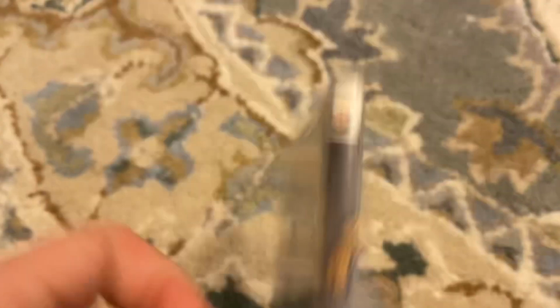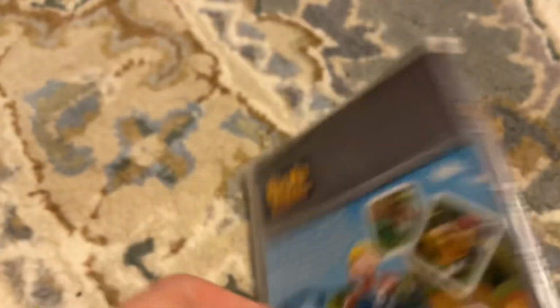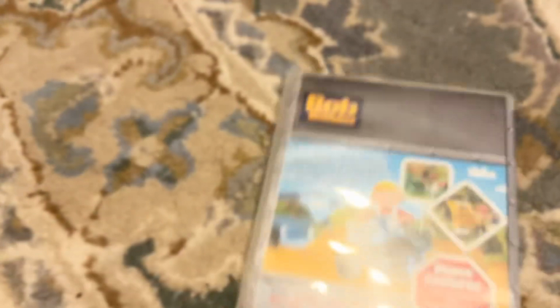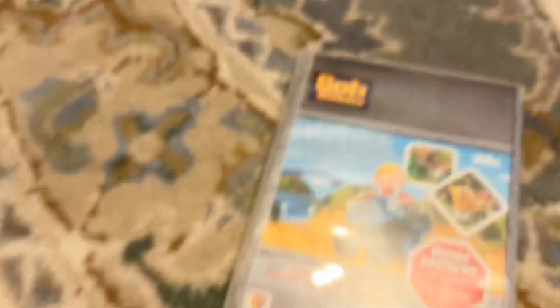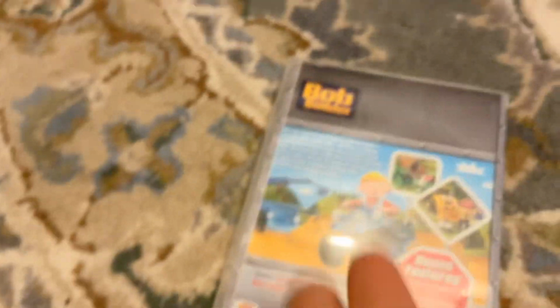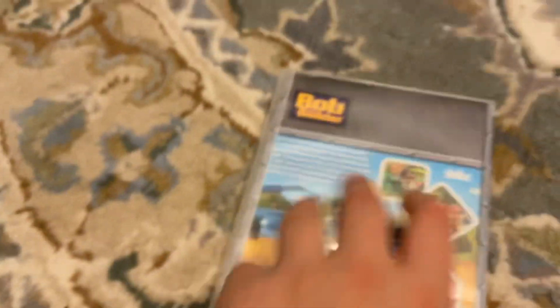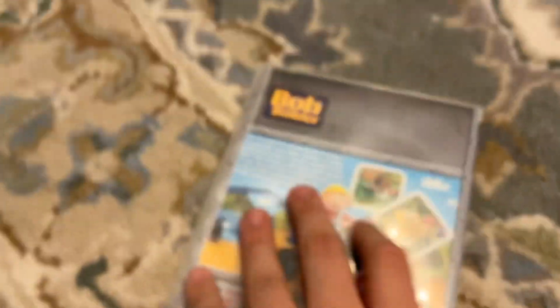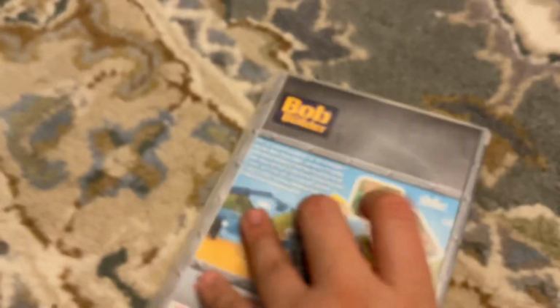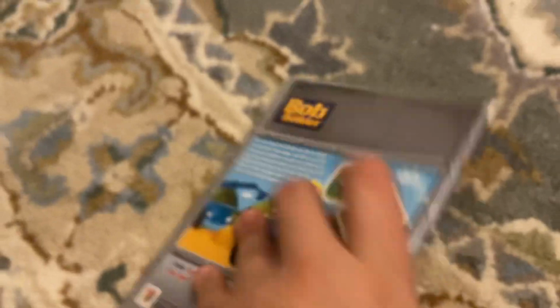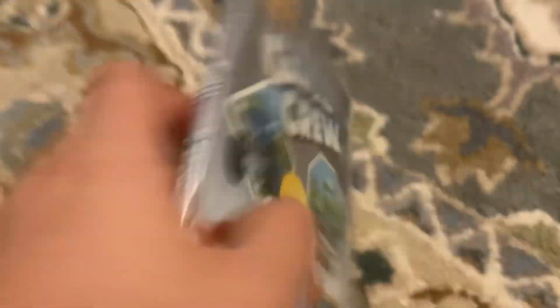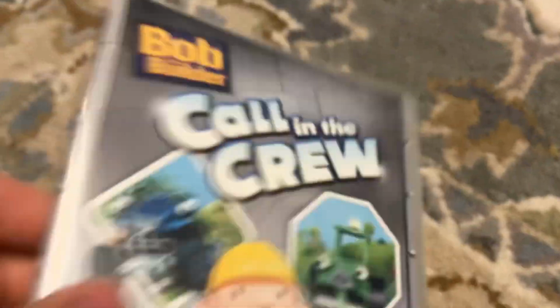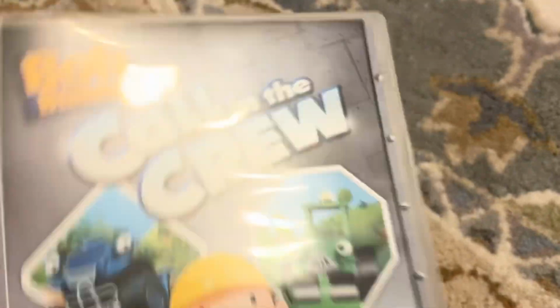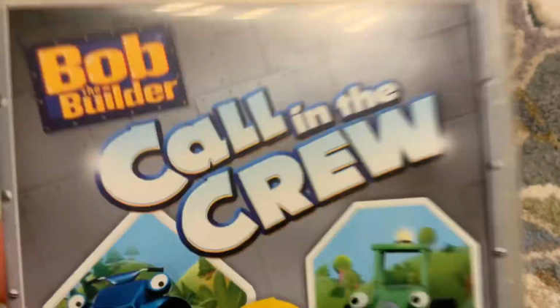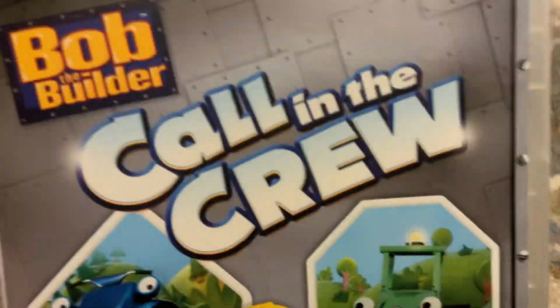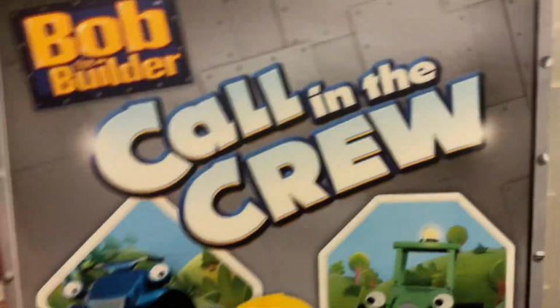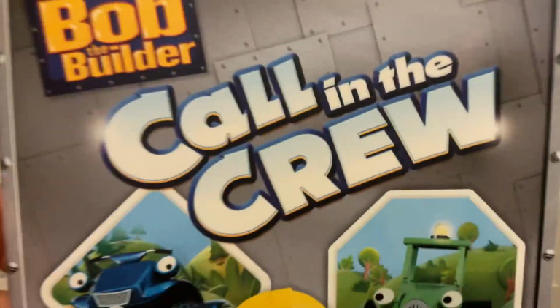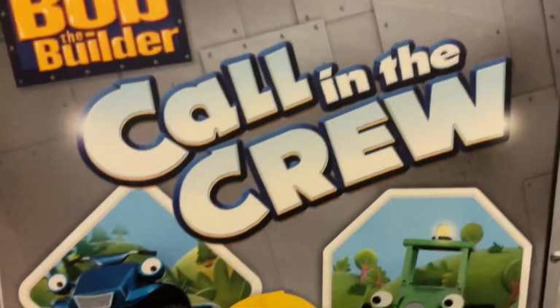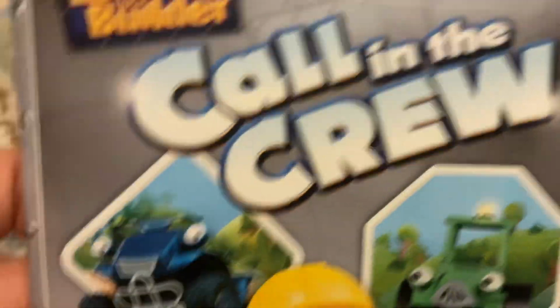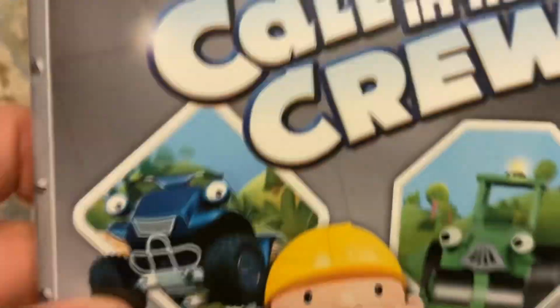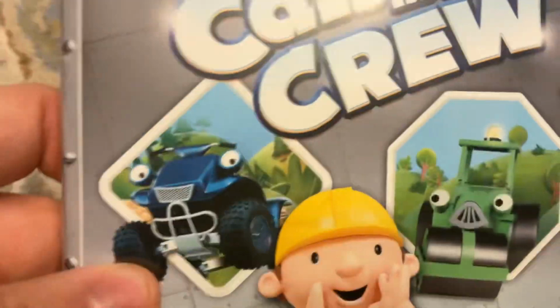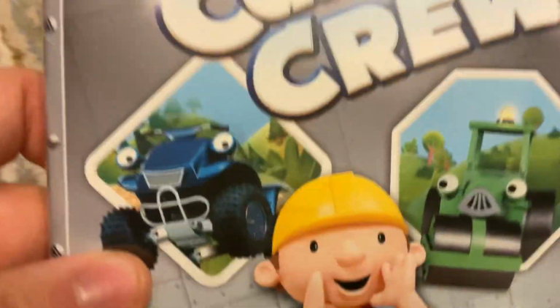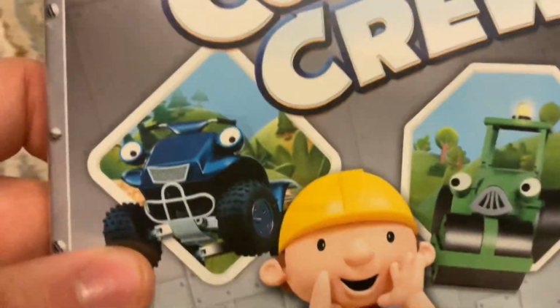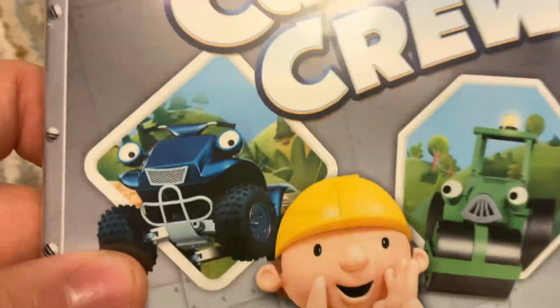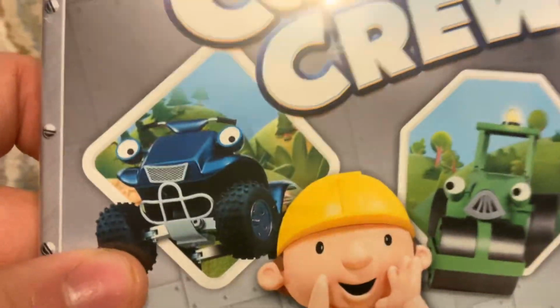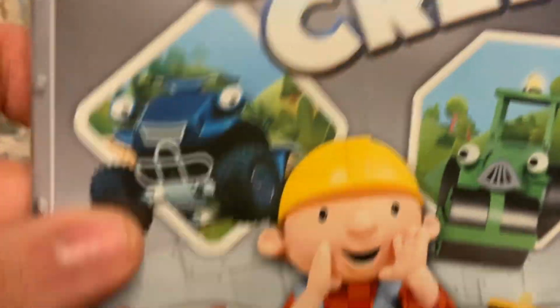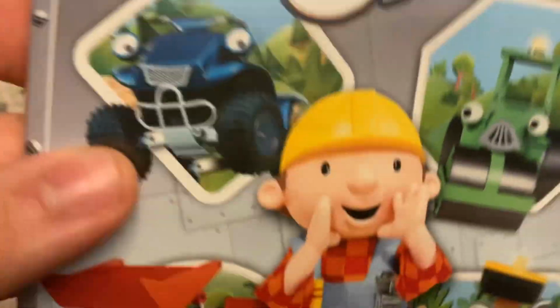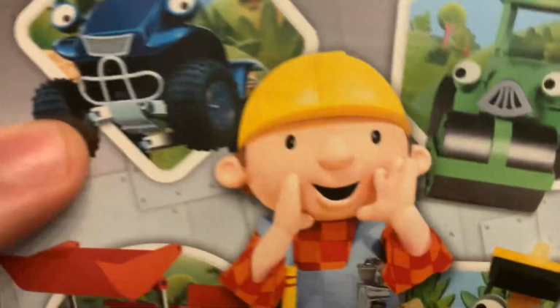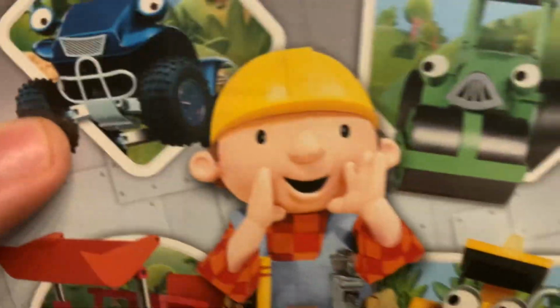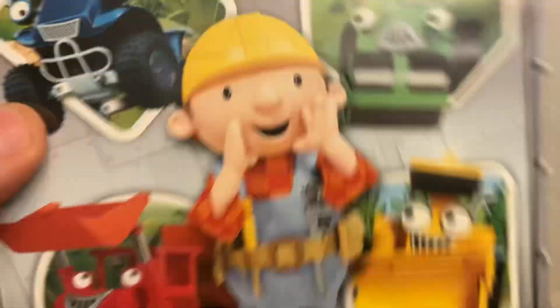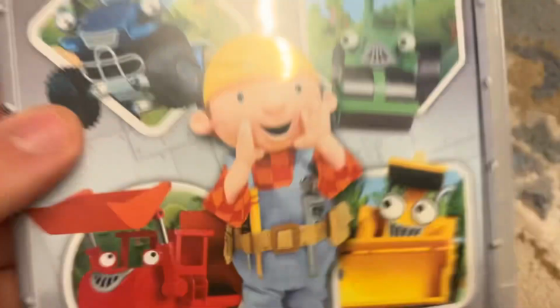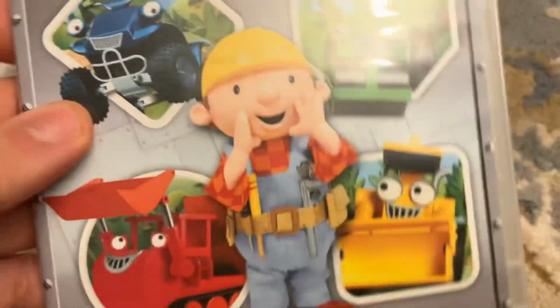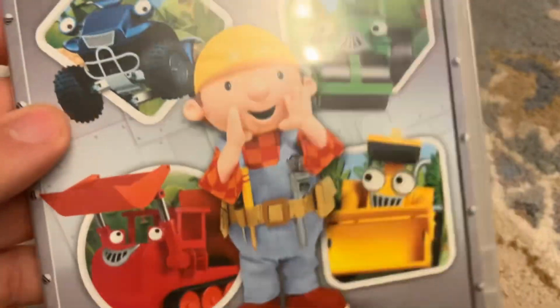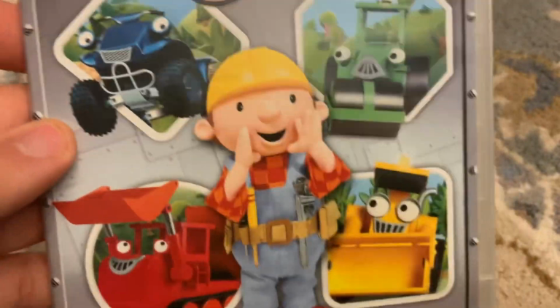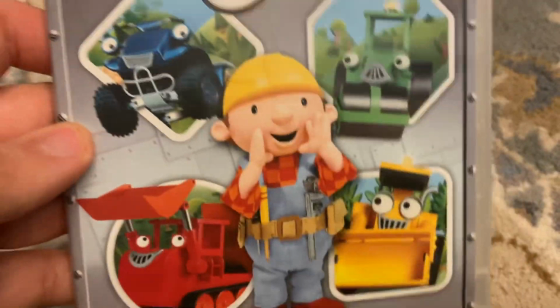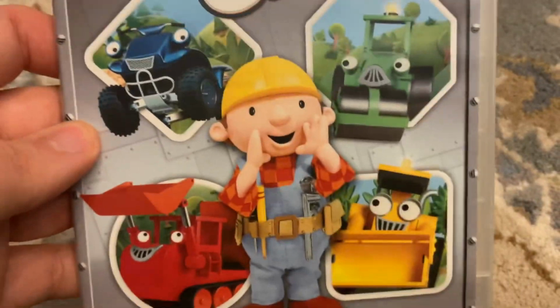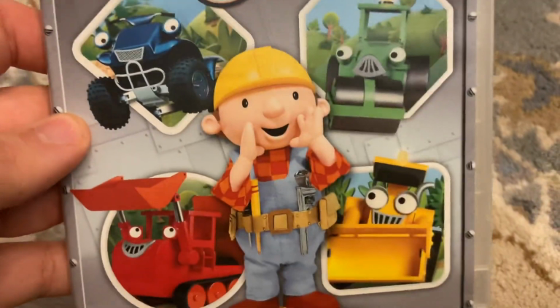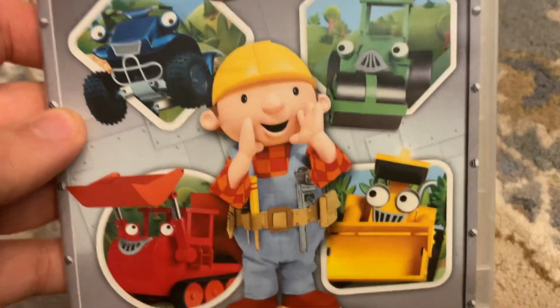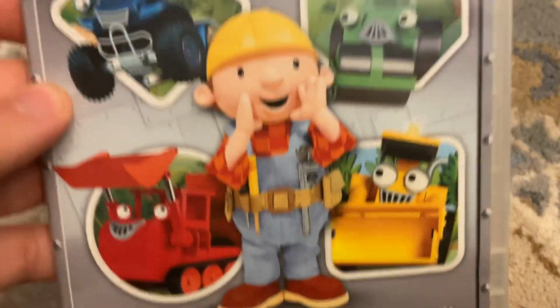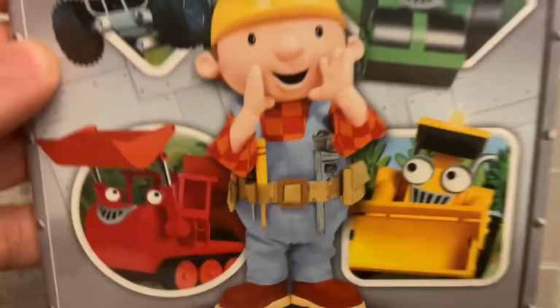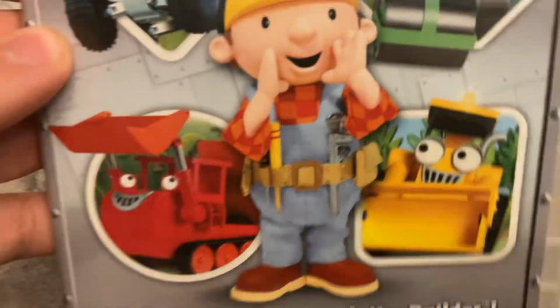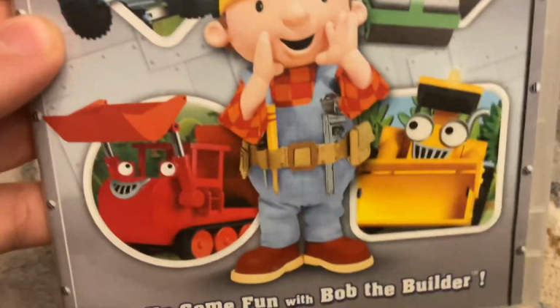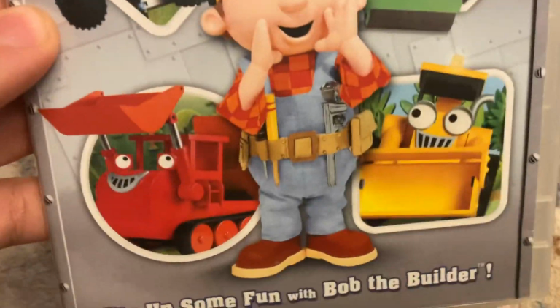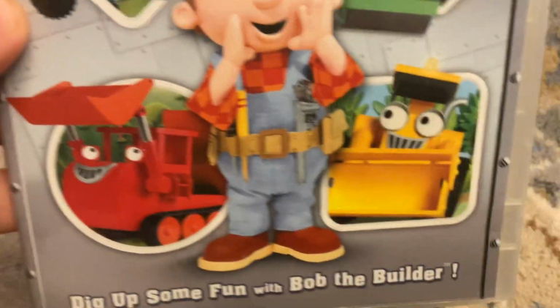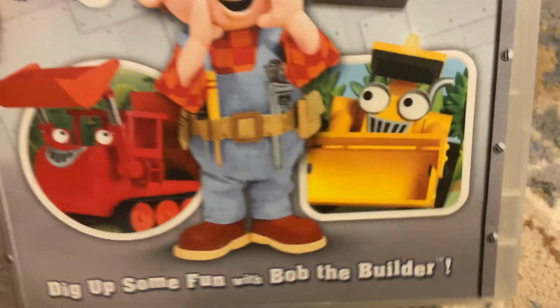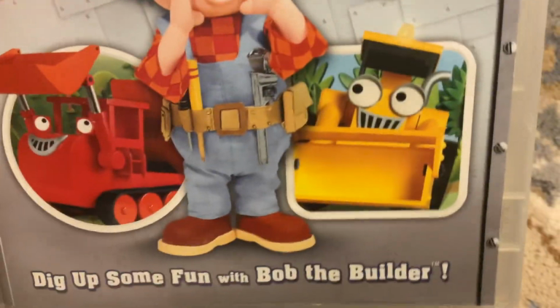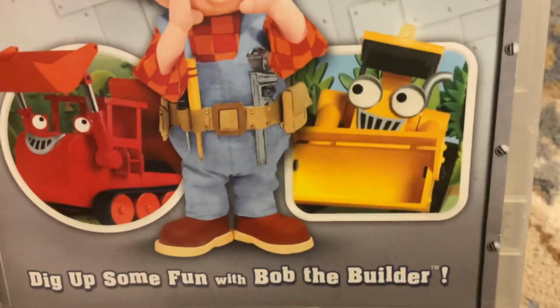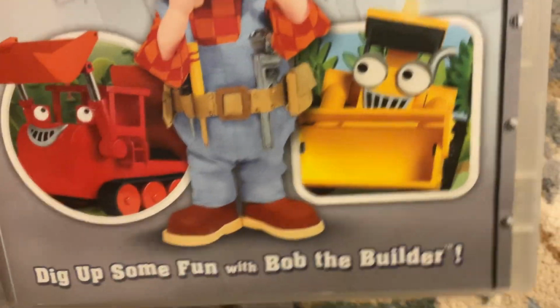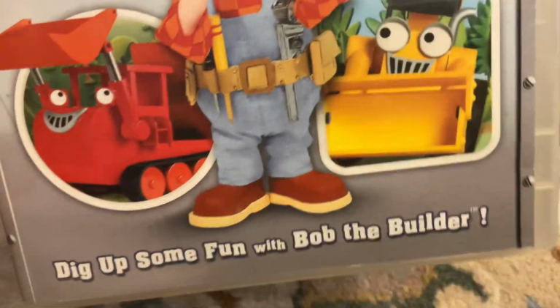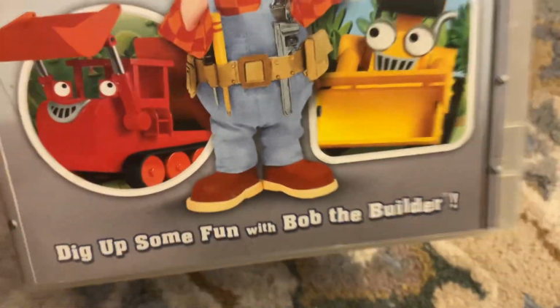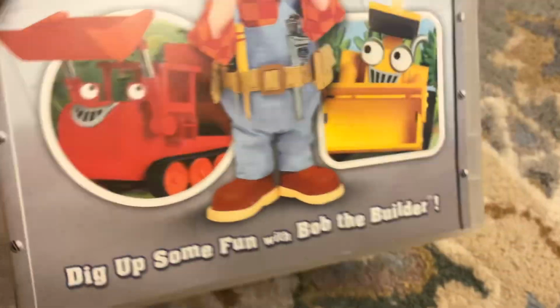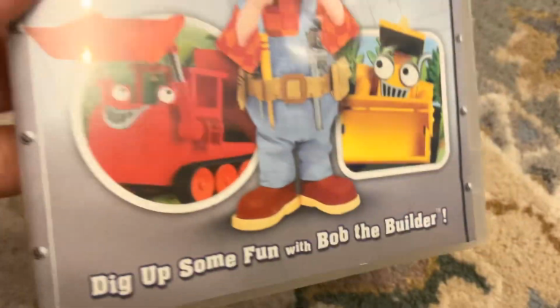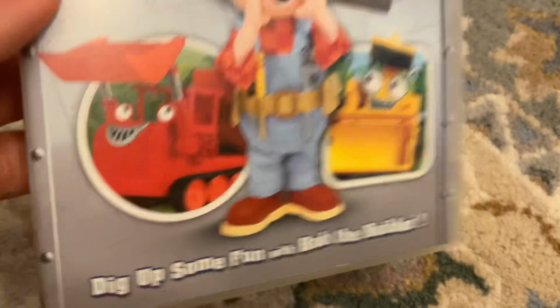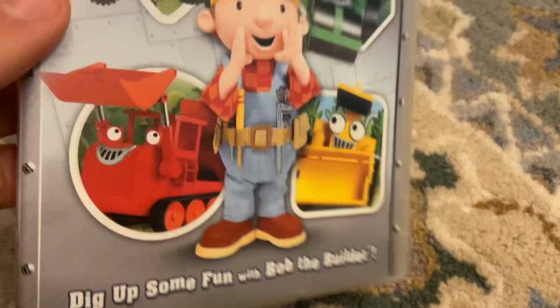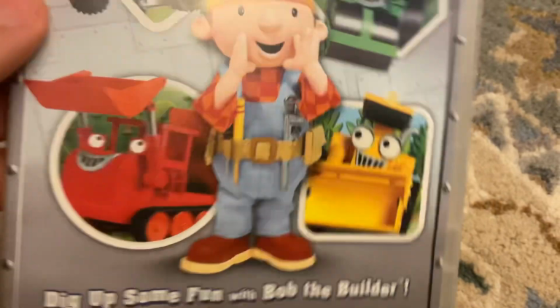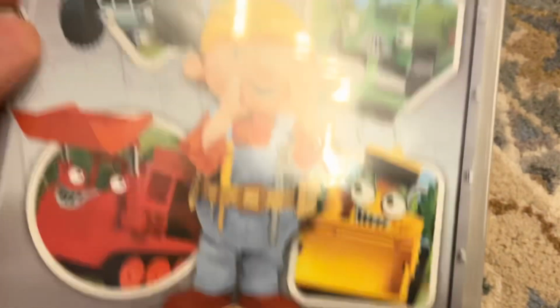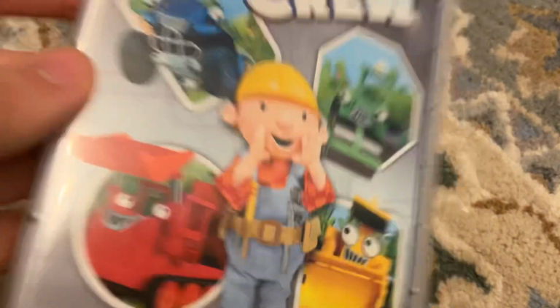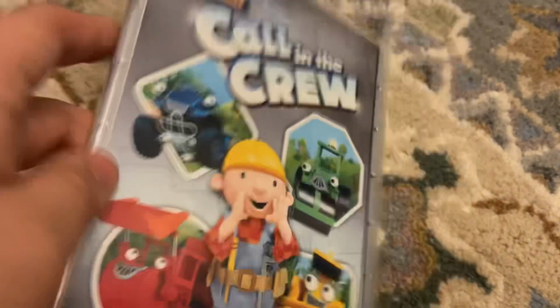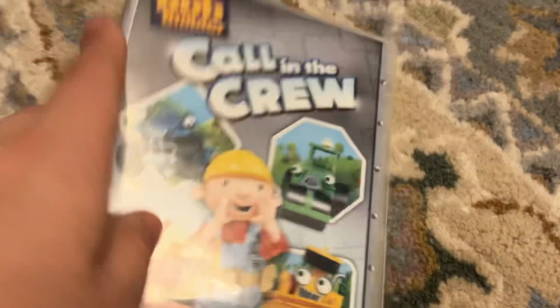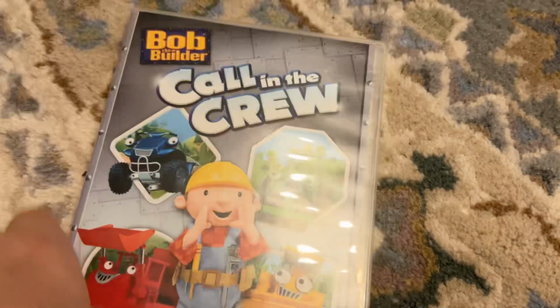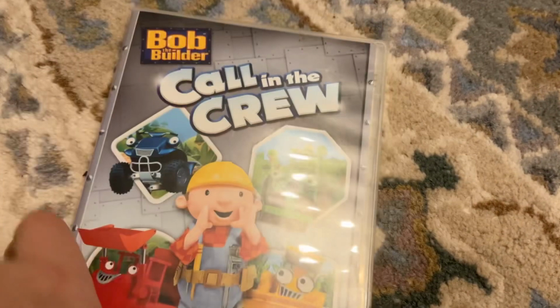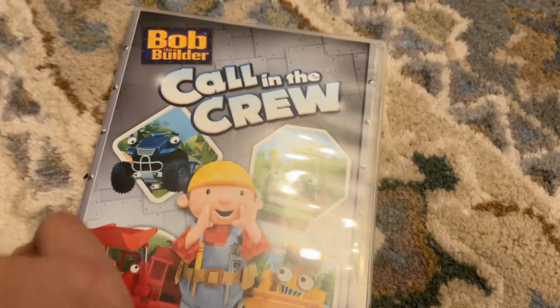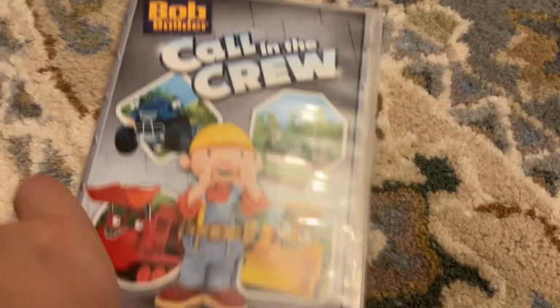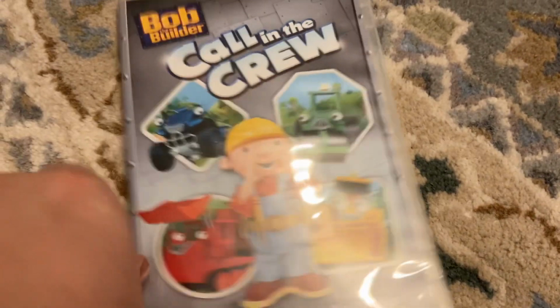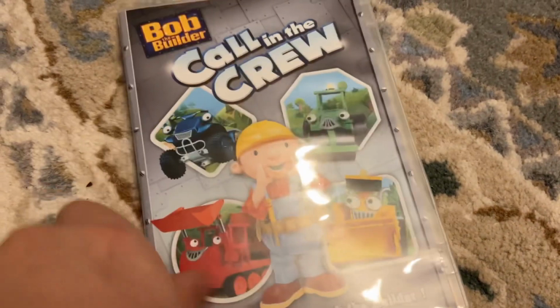So here's the front cover. We got Bob the Builder — Call and the Crew. On the front we got Bob, Scrambler, Roley, Muck, and Scoop. It says 'Take up some fun, Bob the Builder.'